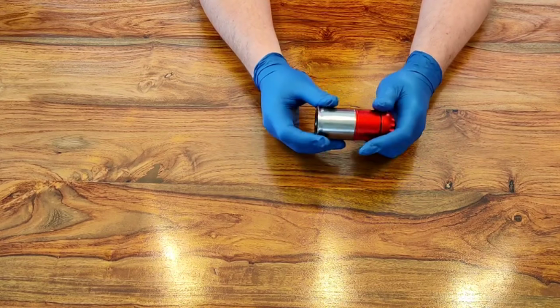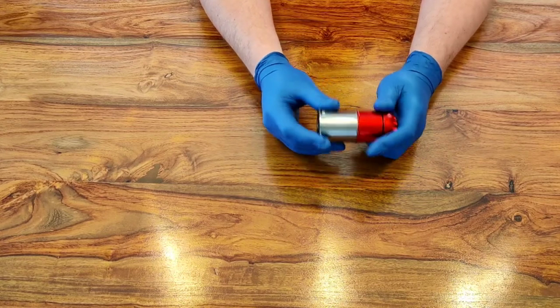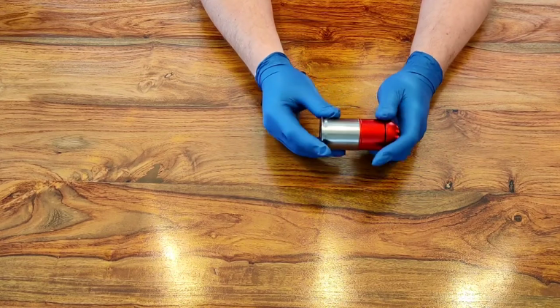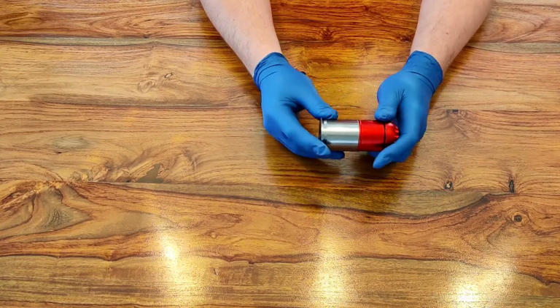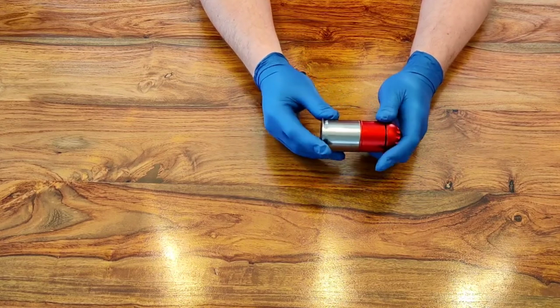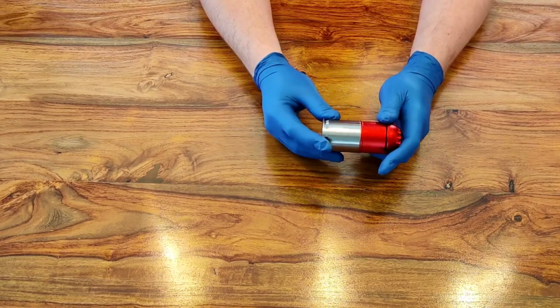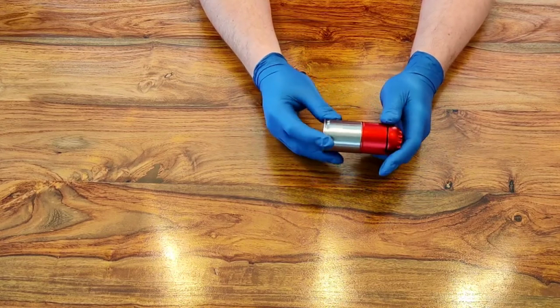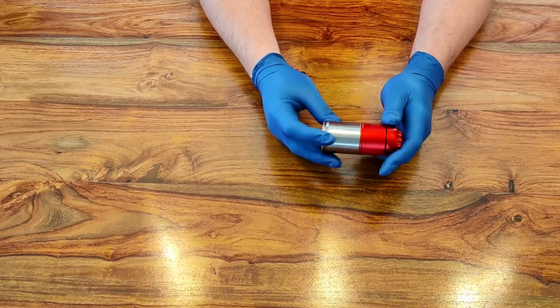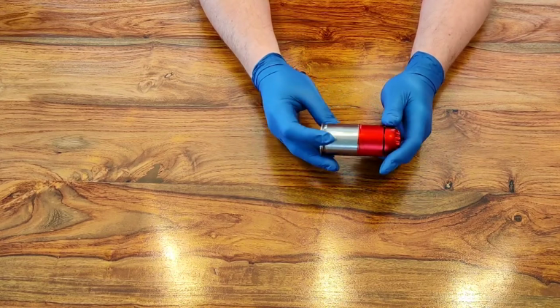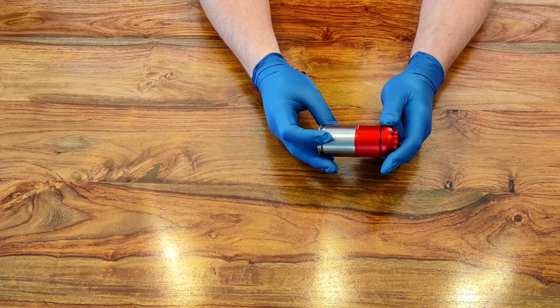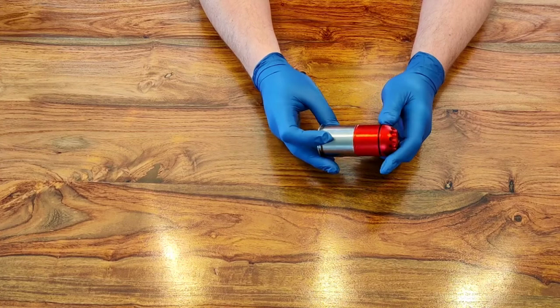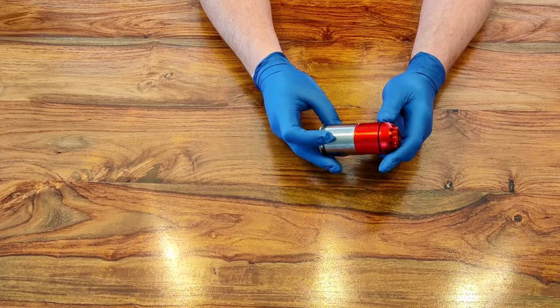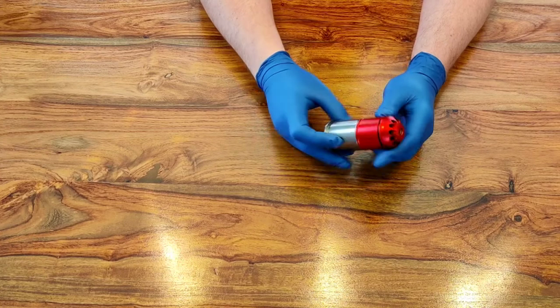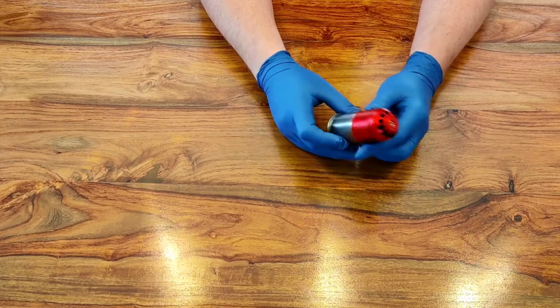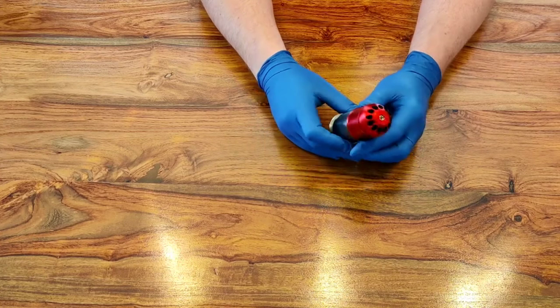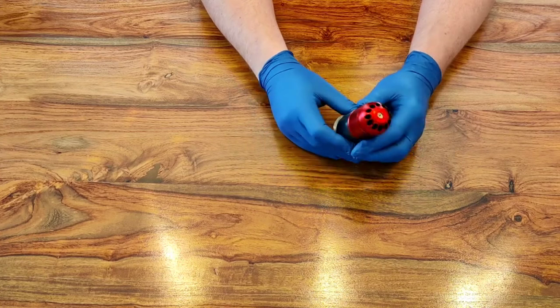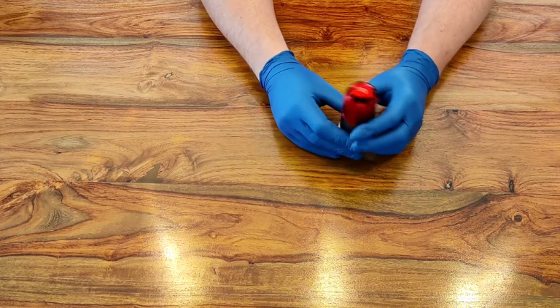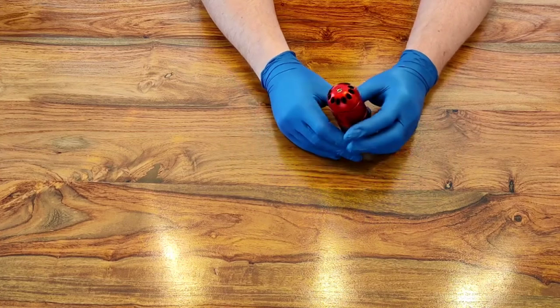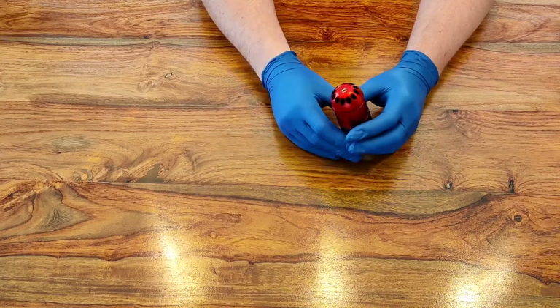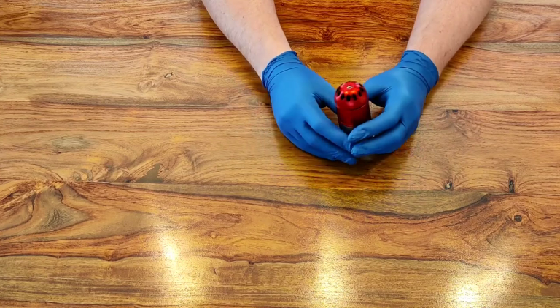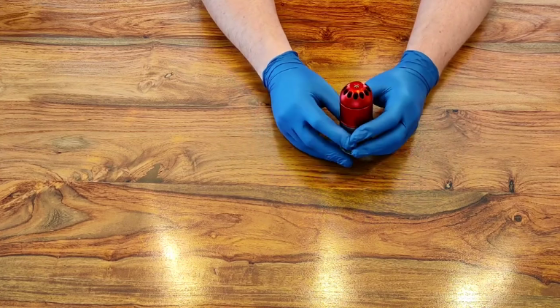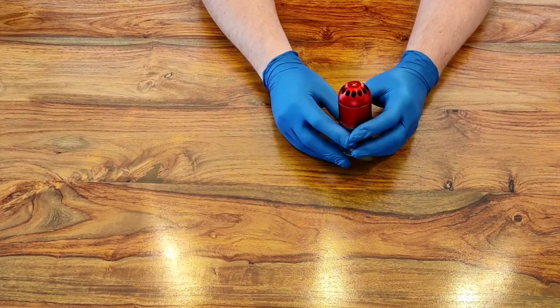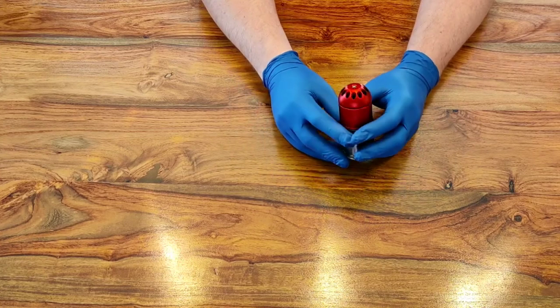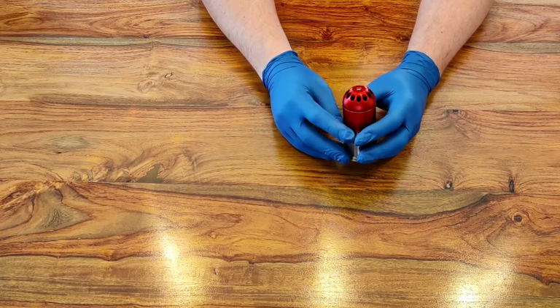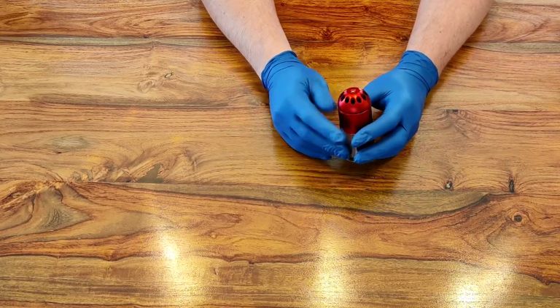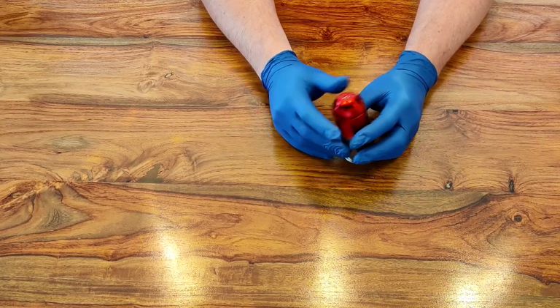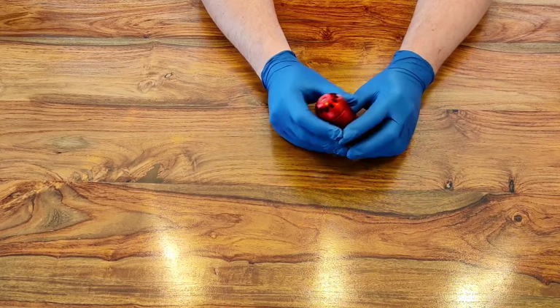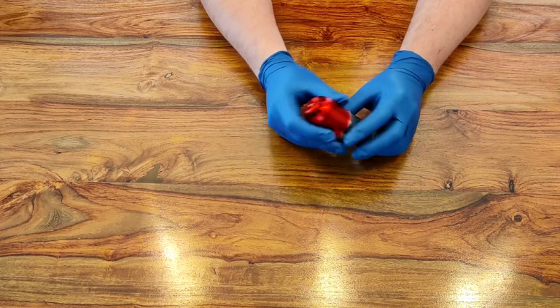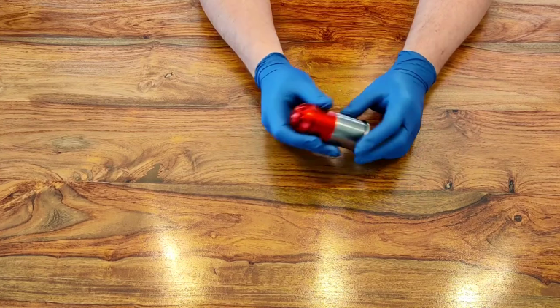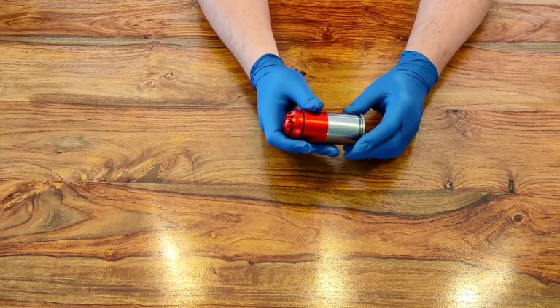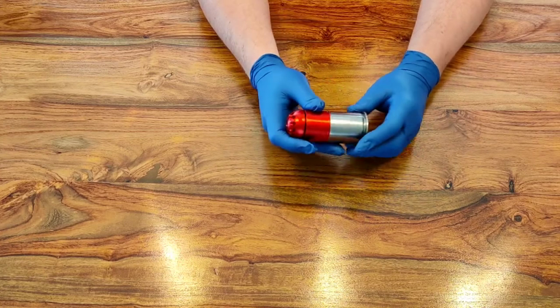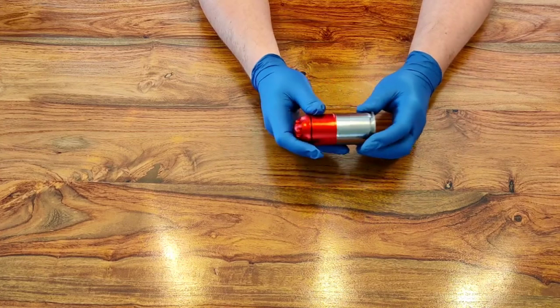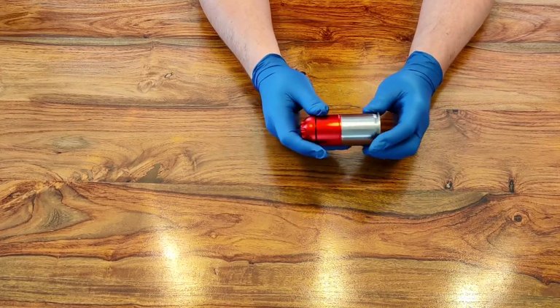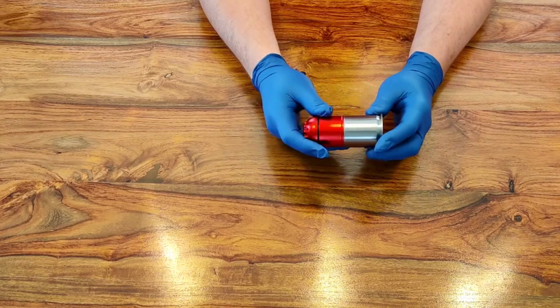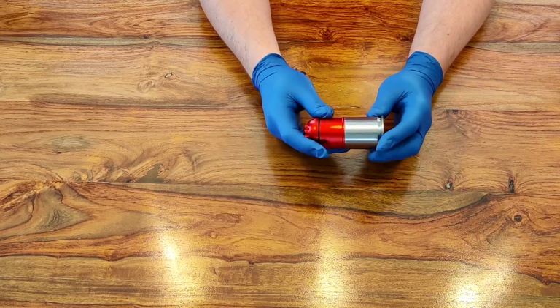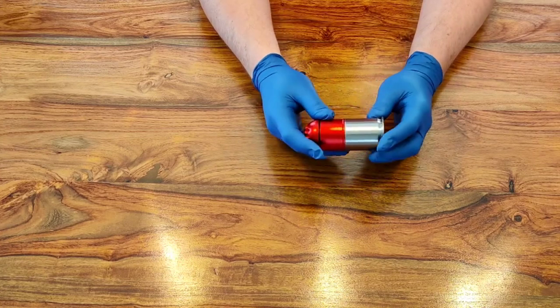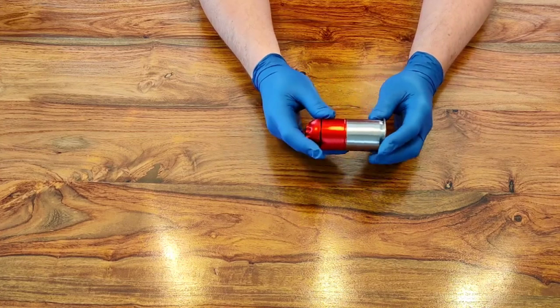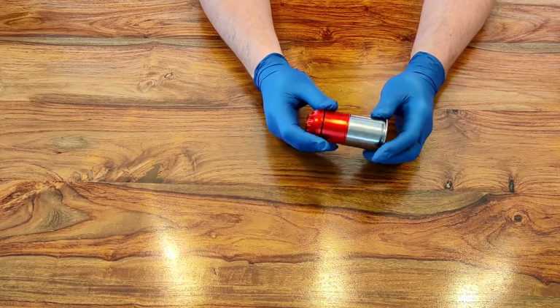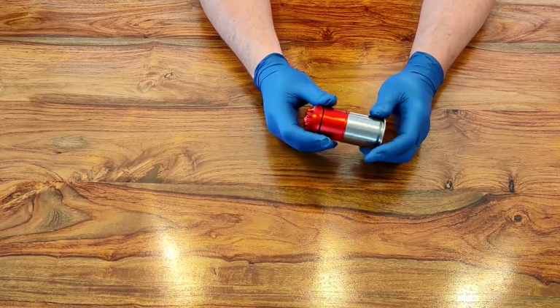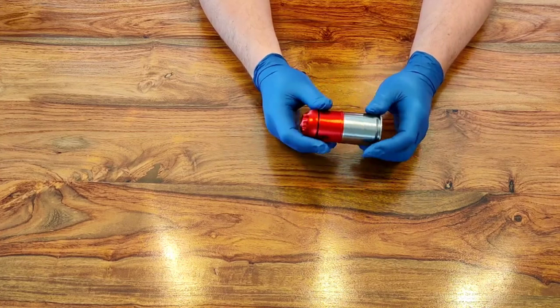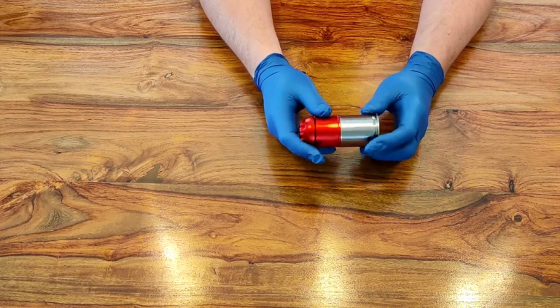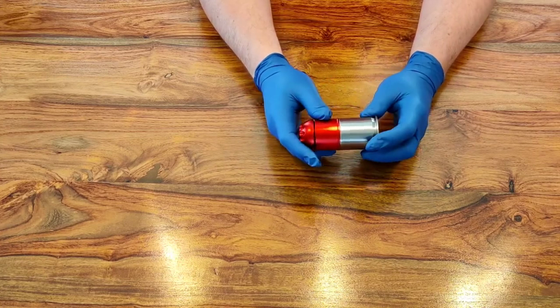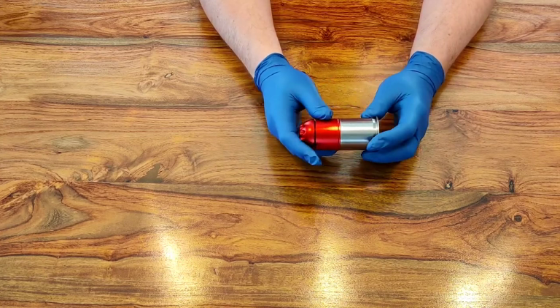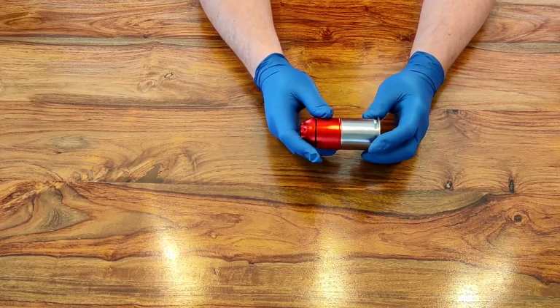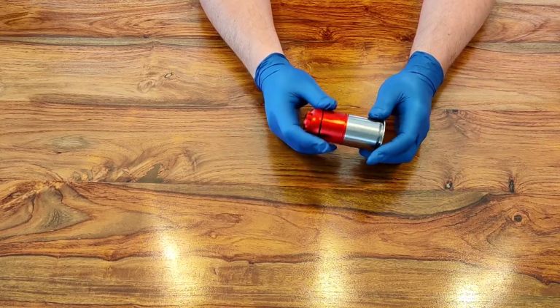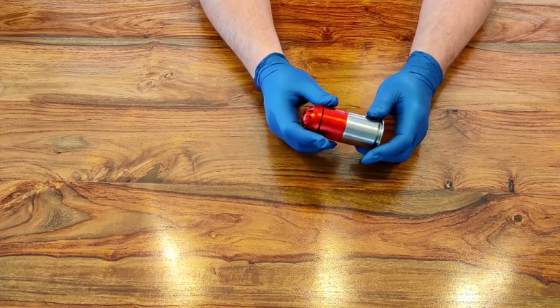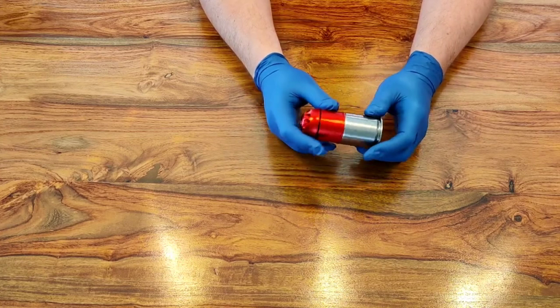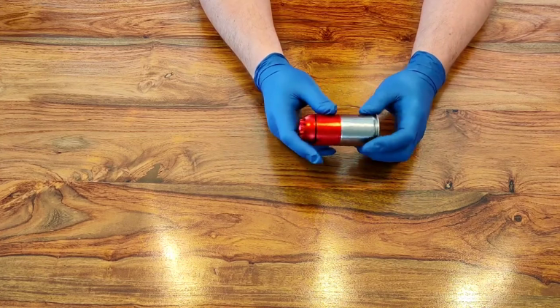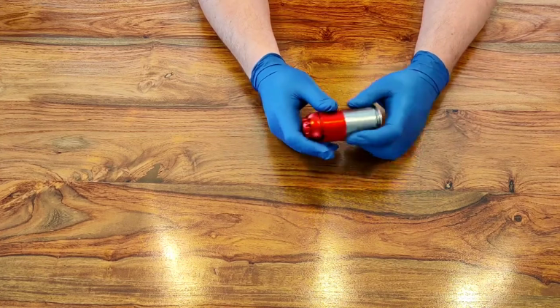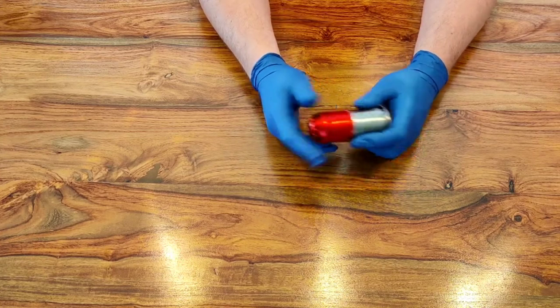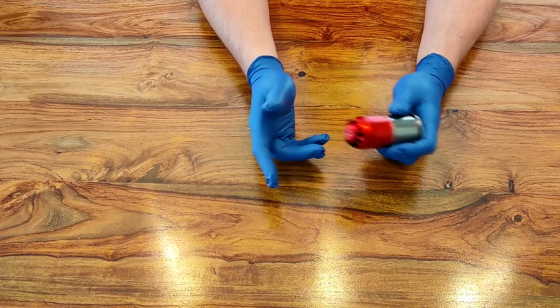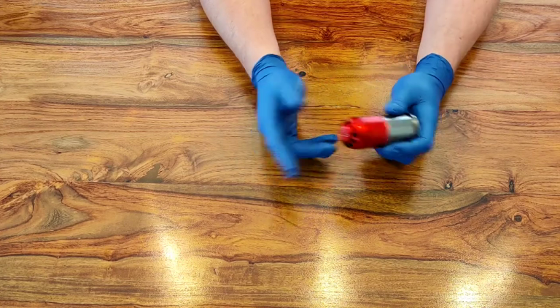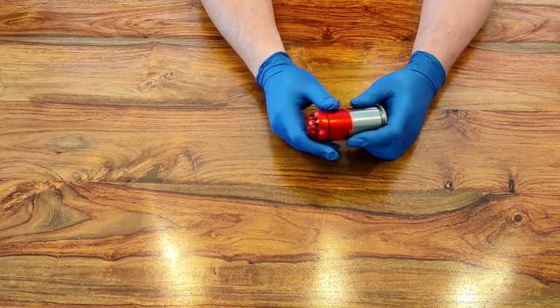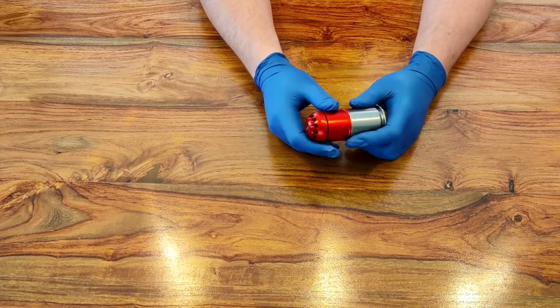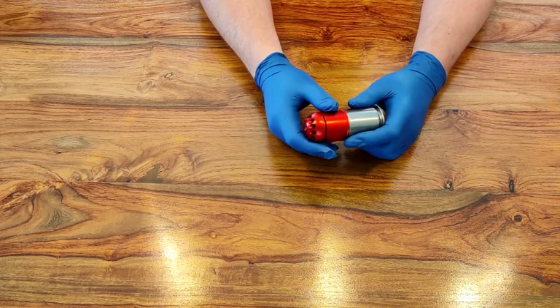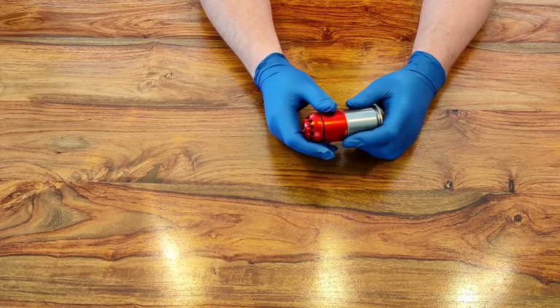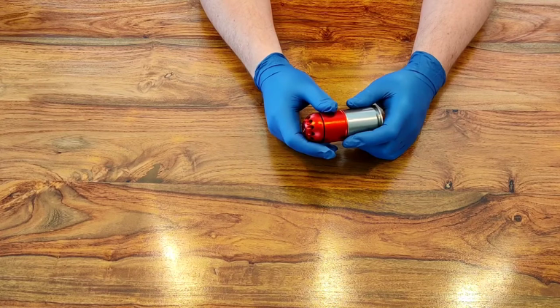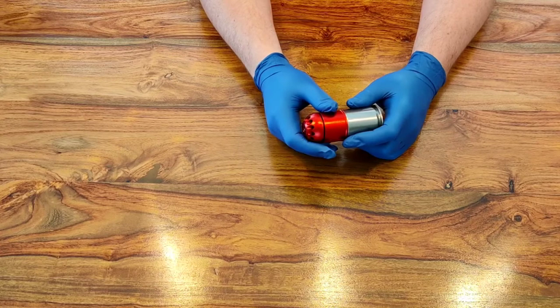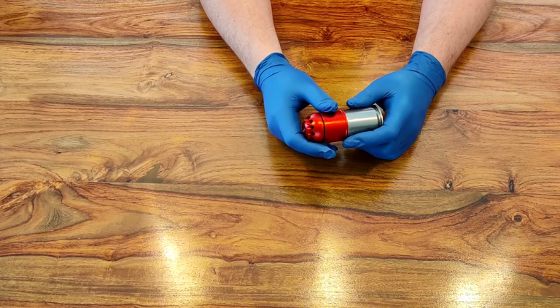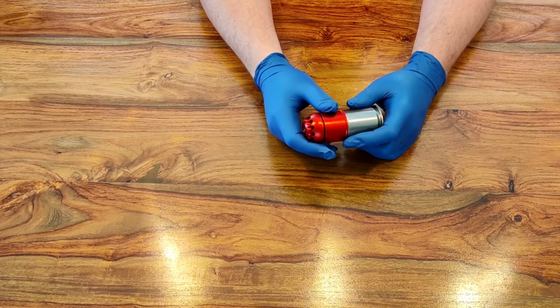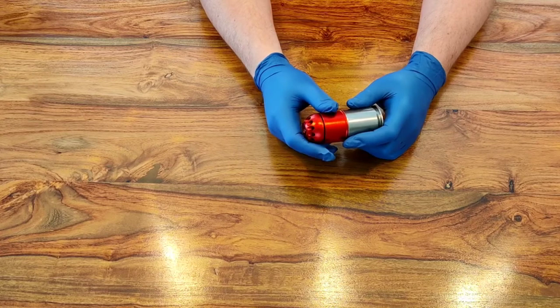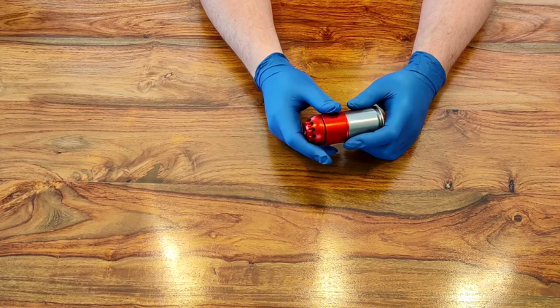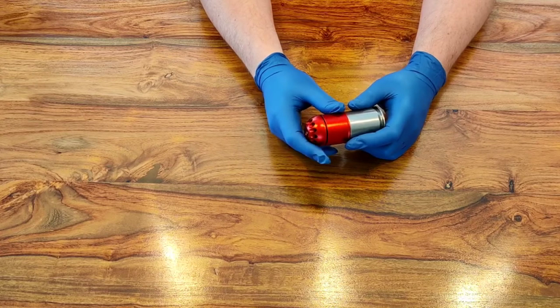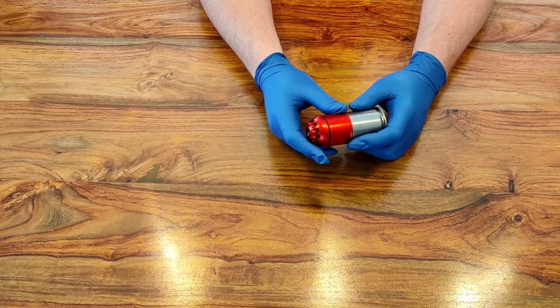Now this particular 40 millimeter grenade didn't show any particular evidence of leaks, but I believe it is leaking because when it was in one of my pouches, by the time I came to use it it just did nothing.